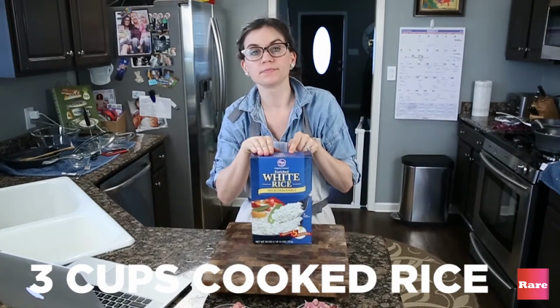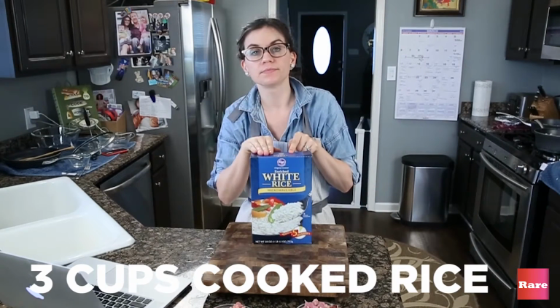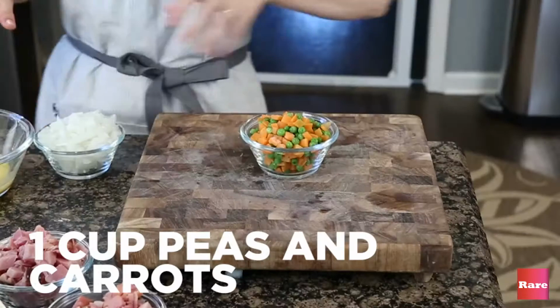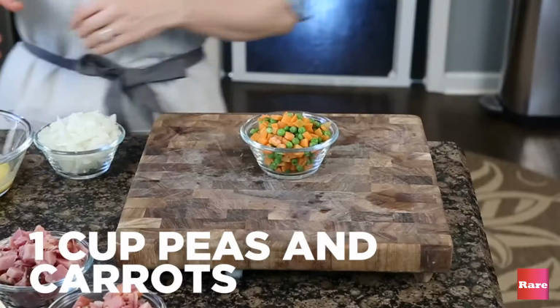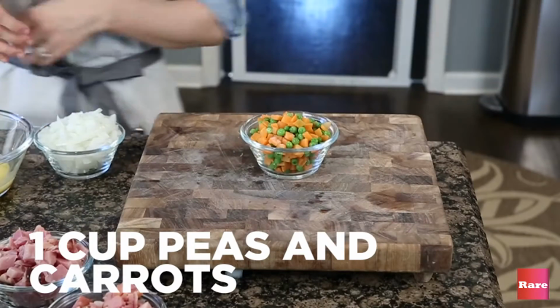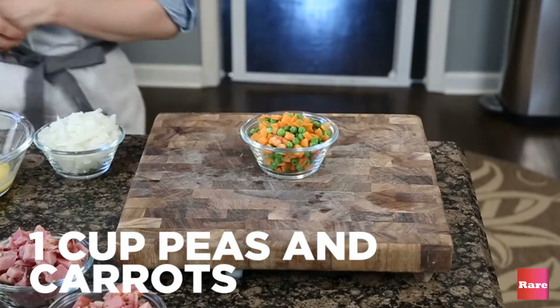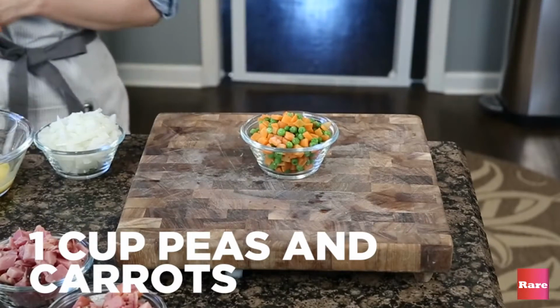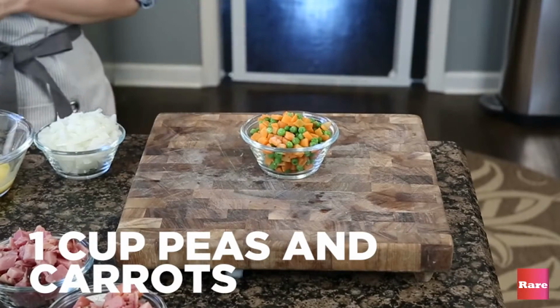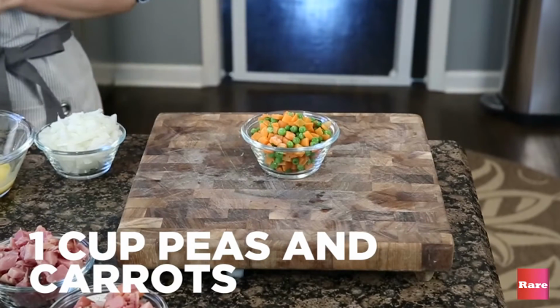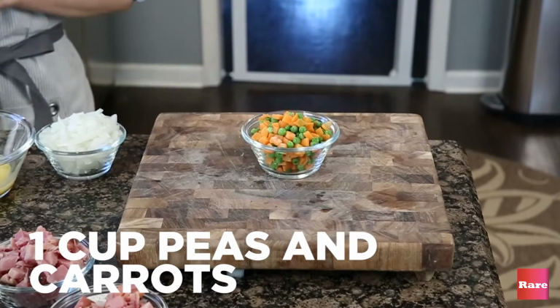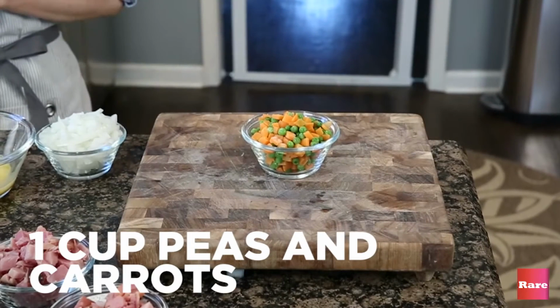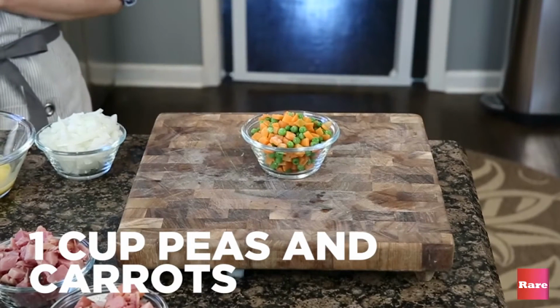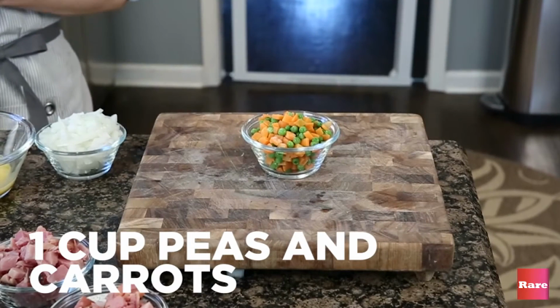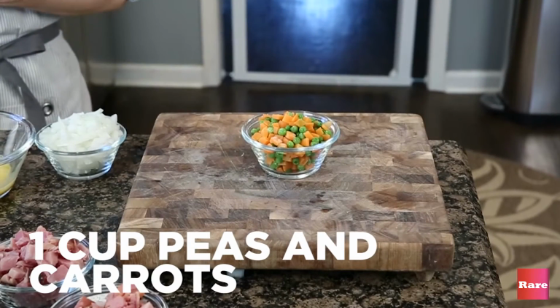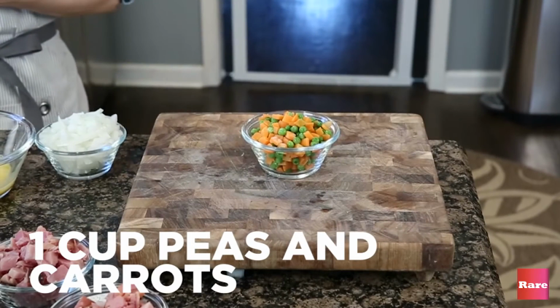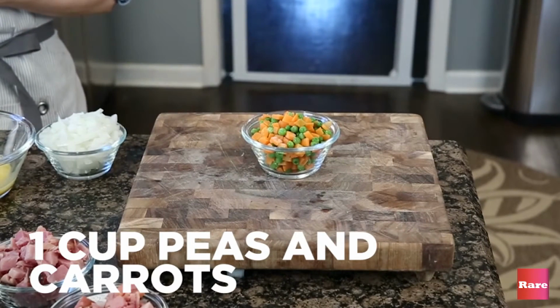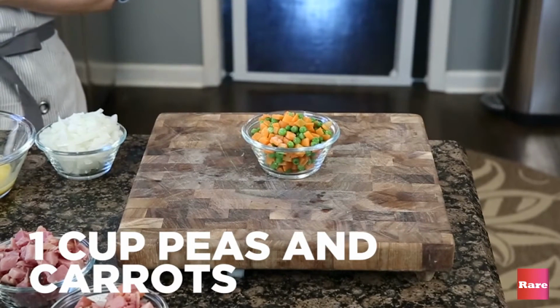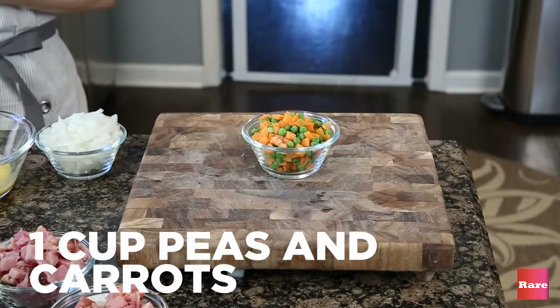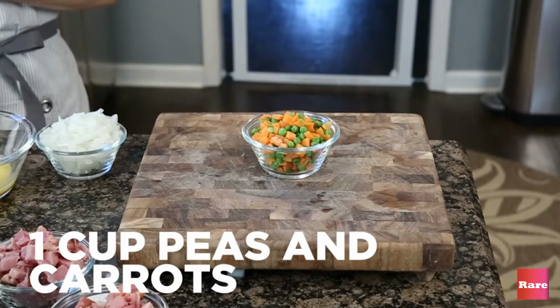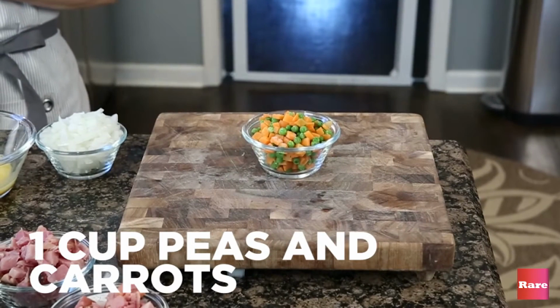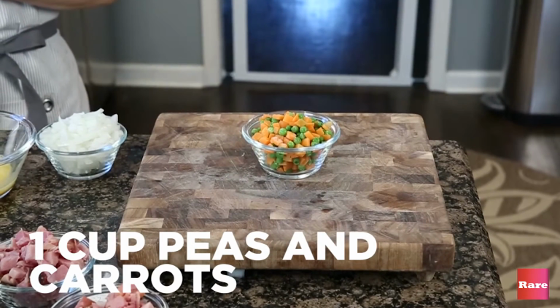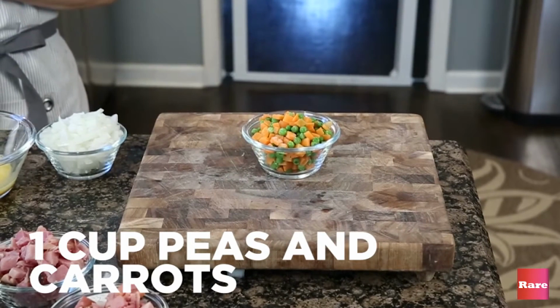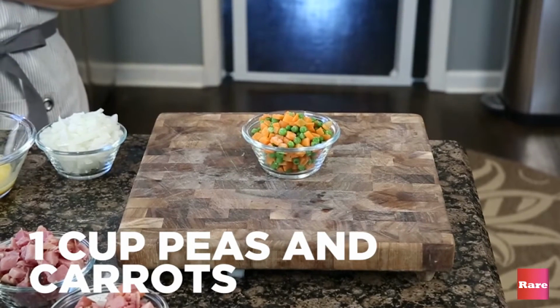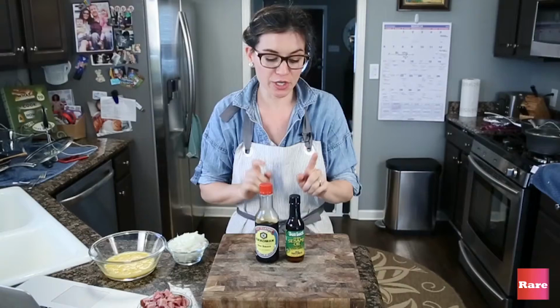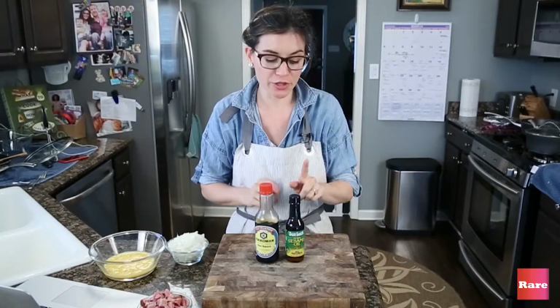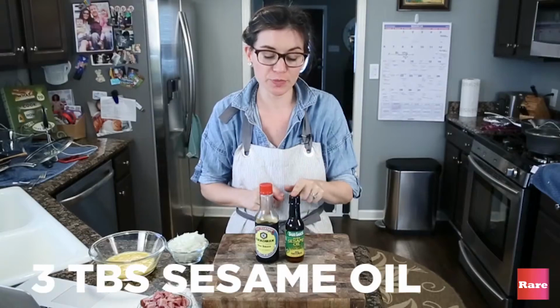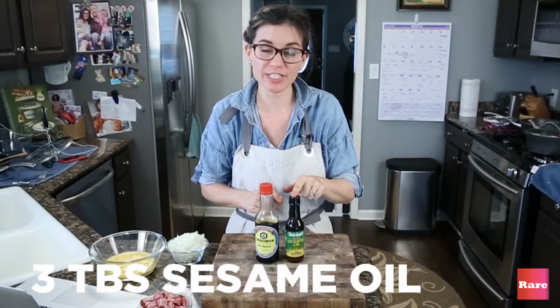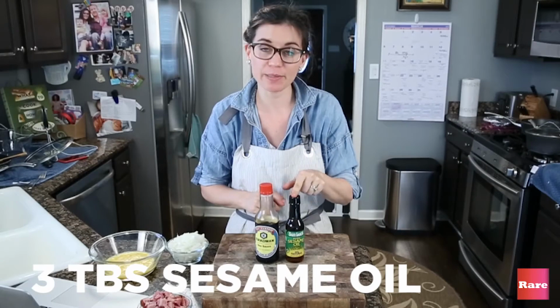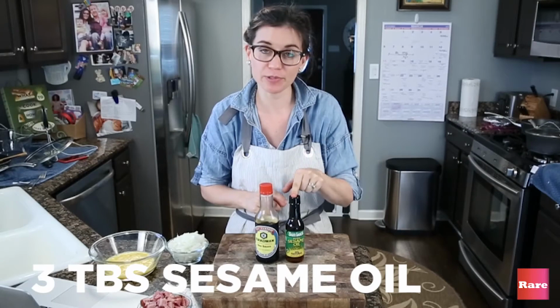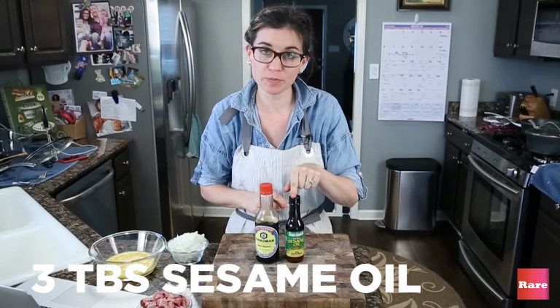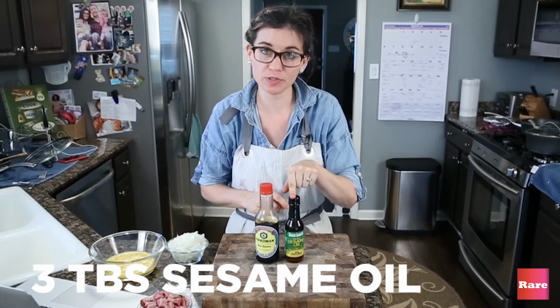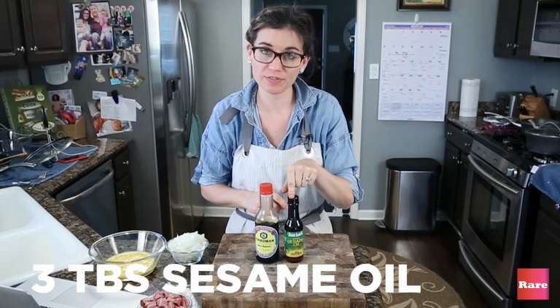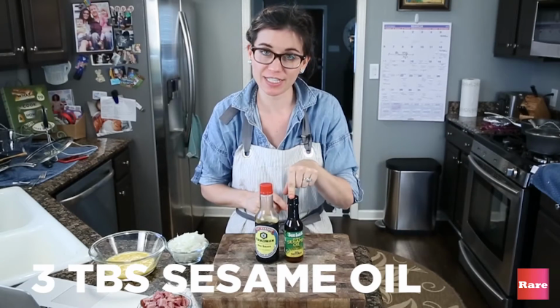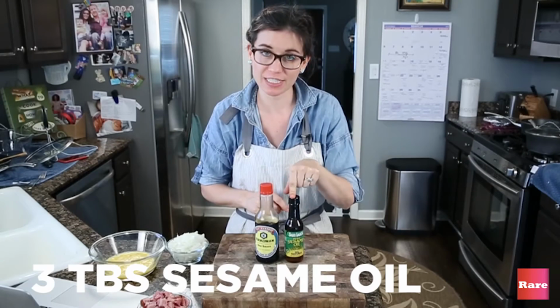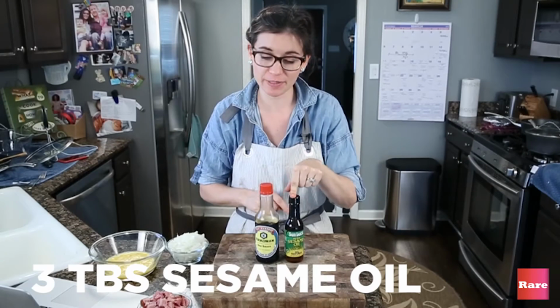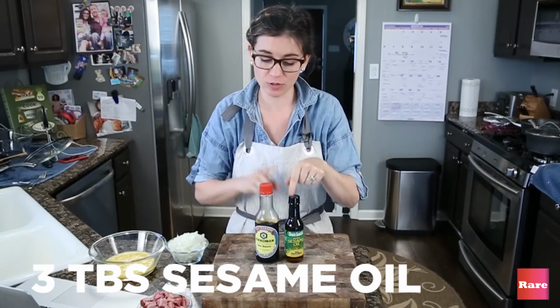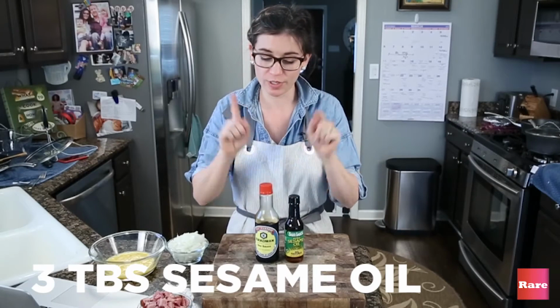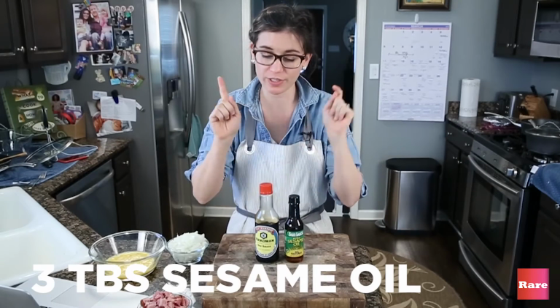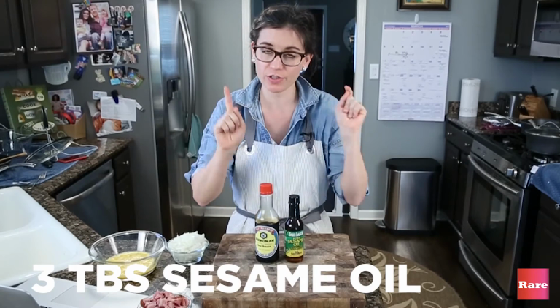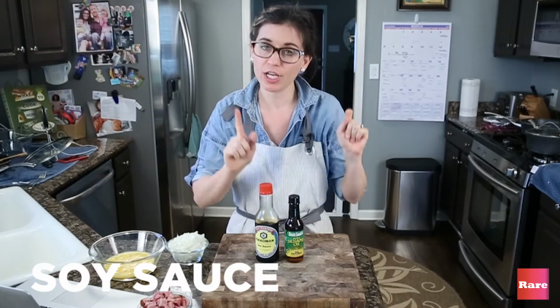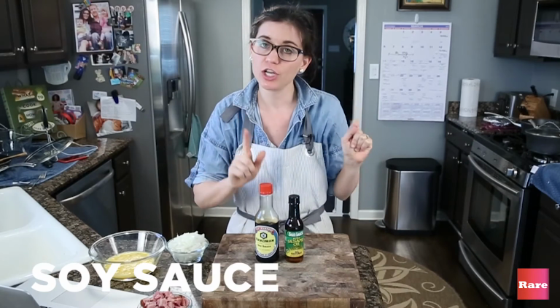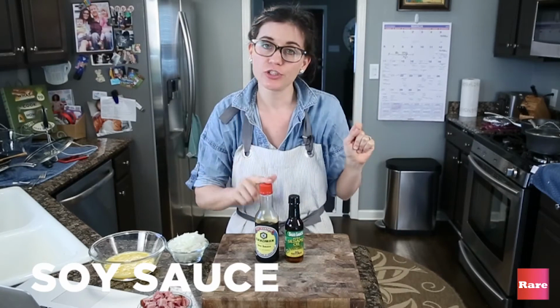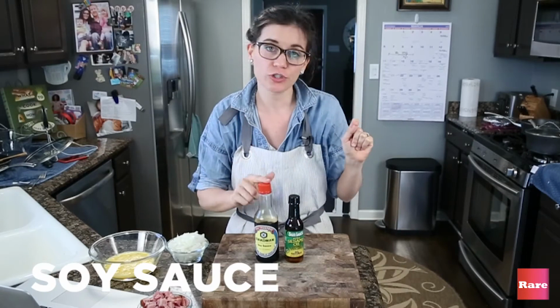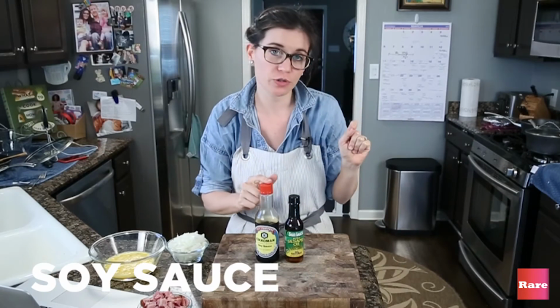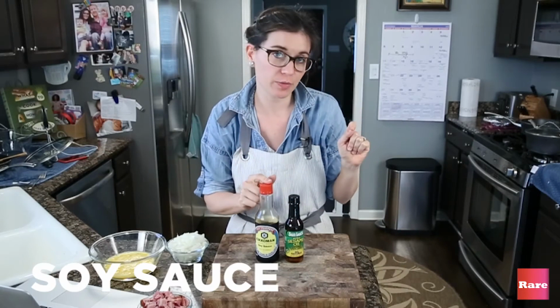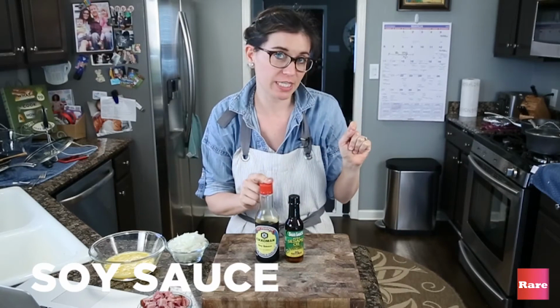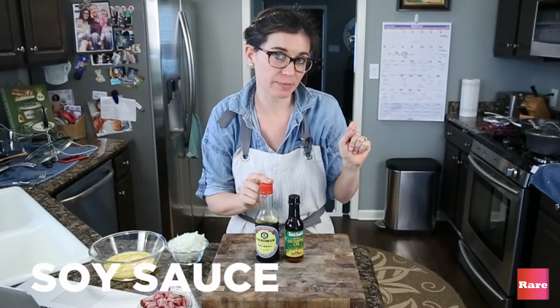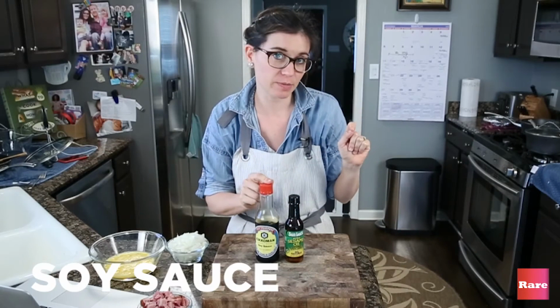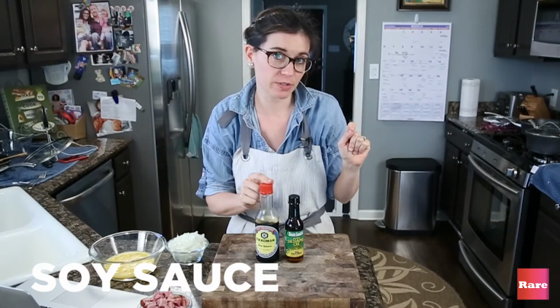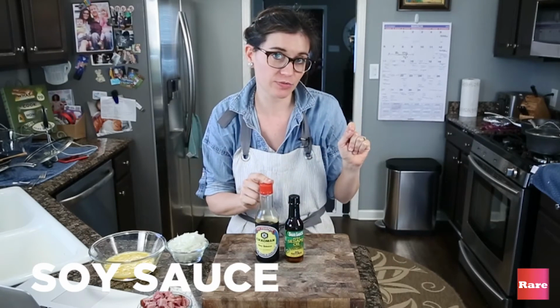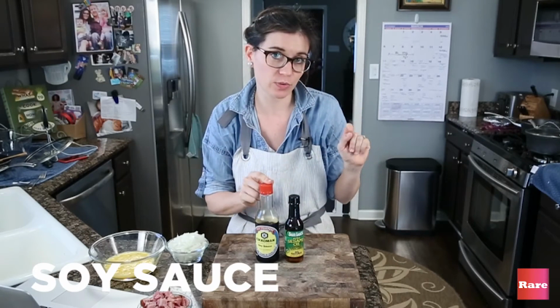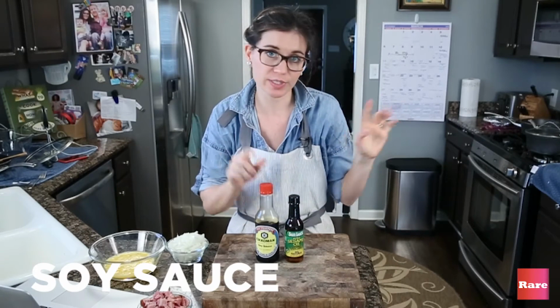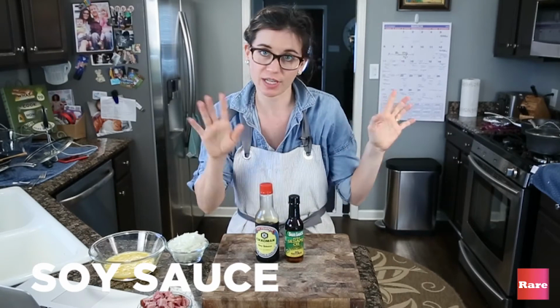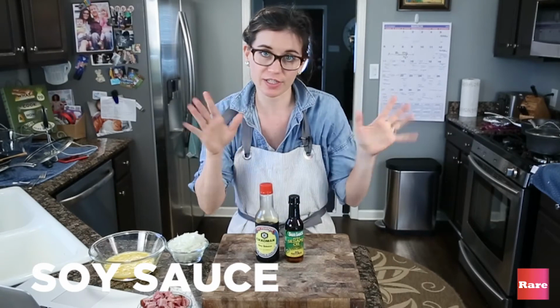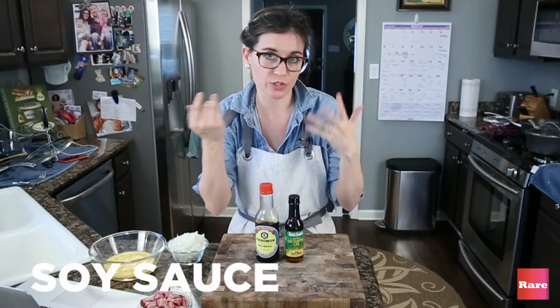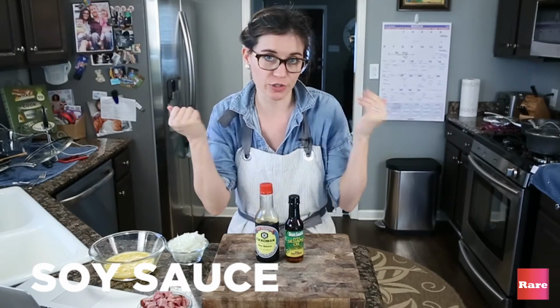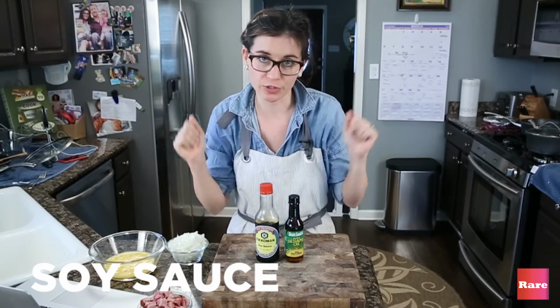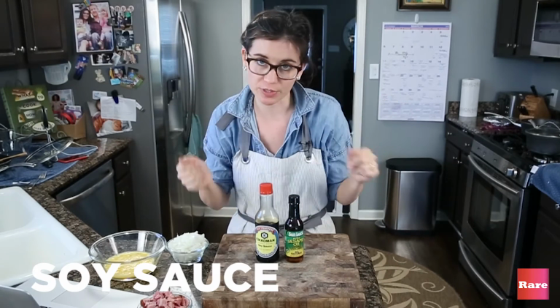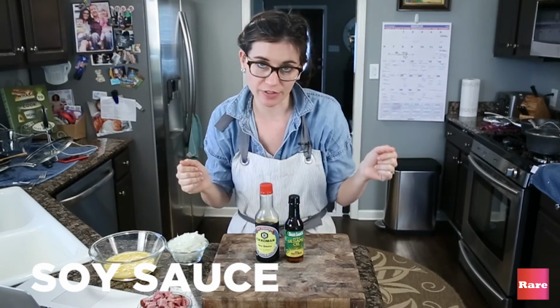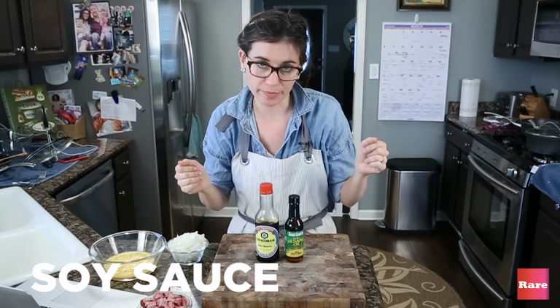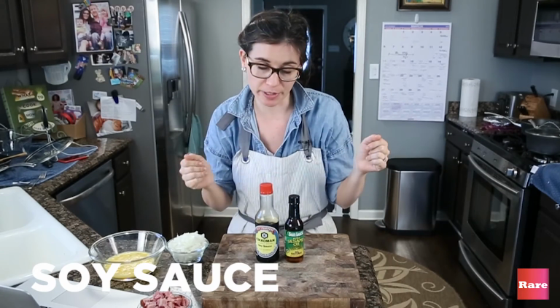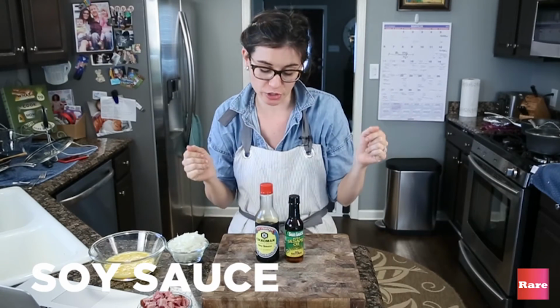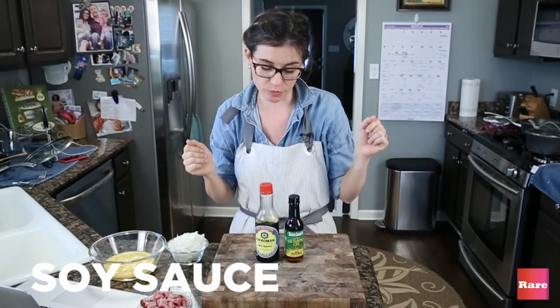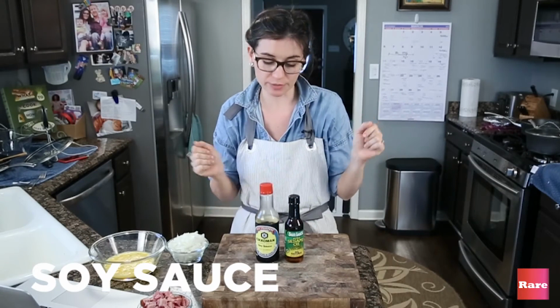One cup of frozen peas and carrots, three tablespoons of sesame oil, two to three tablespoons of soy sauce — or use however much you want.